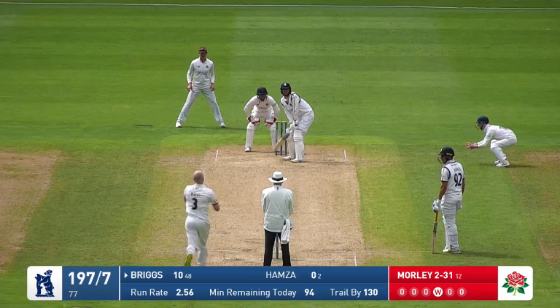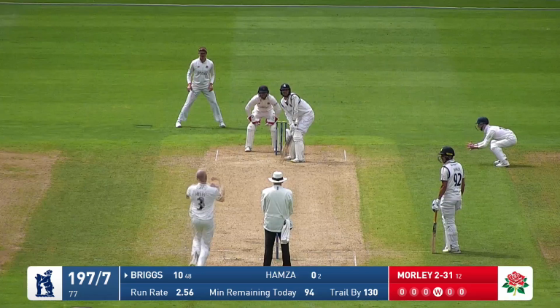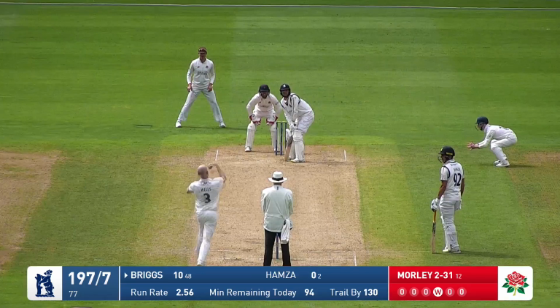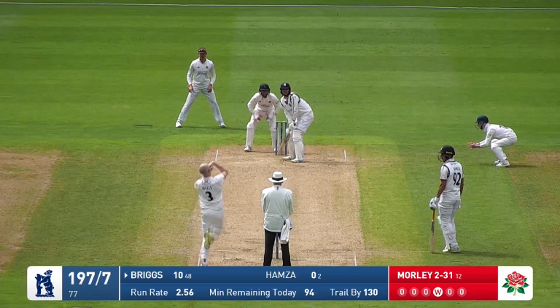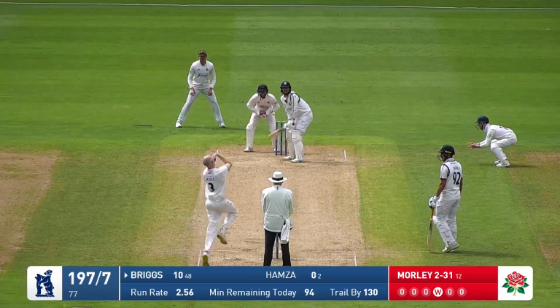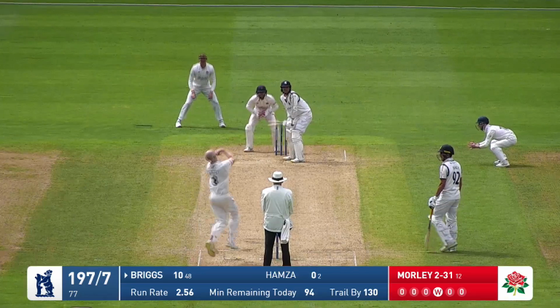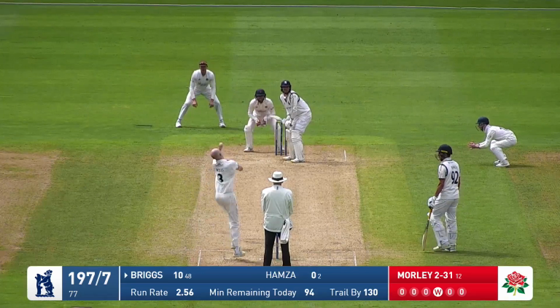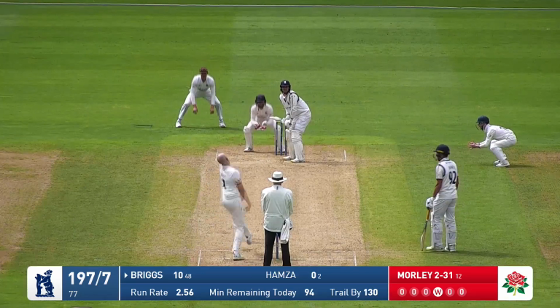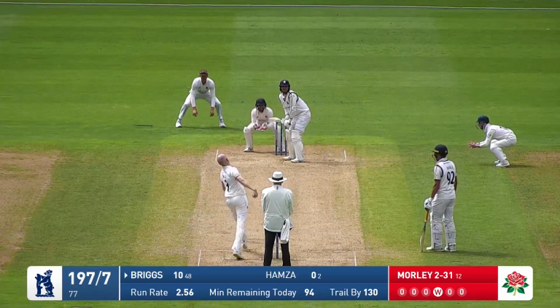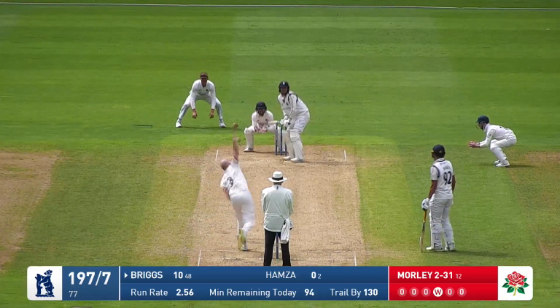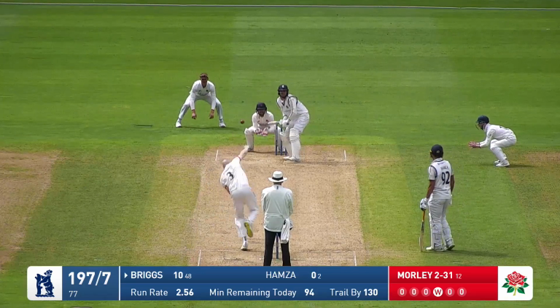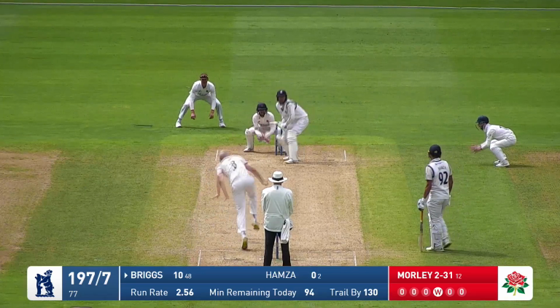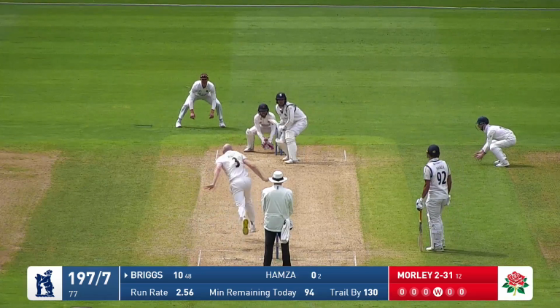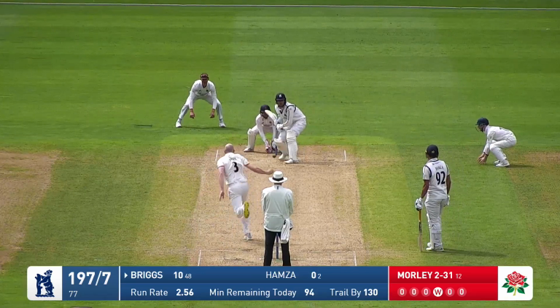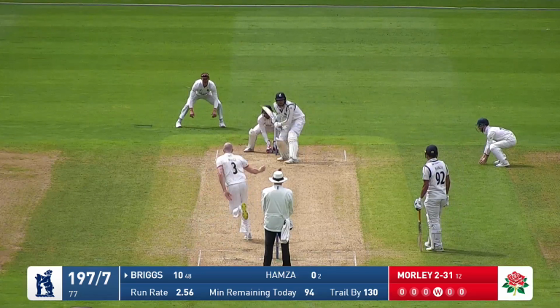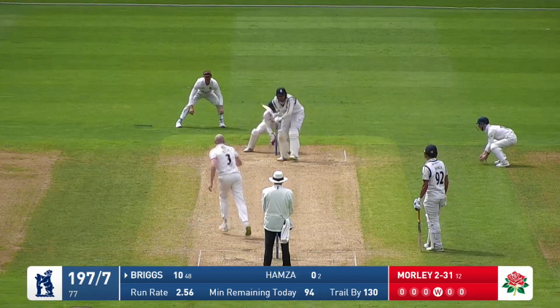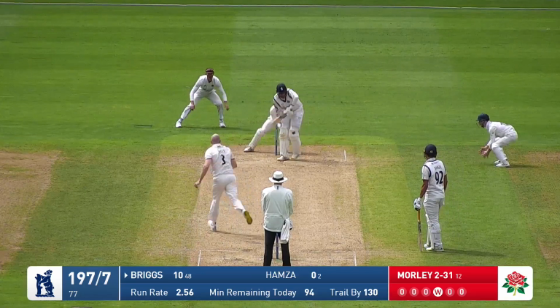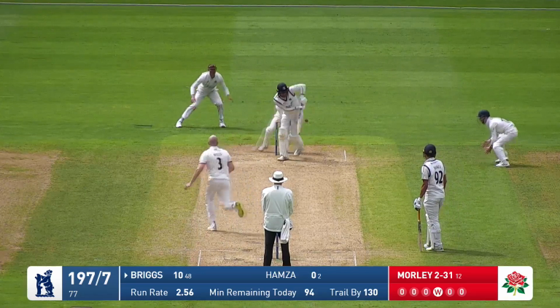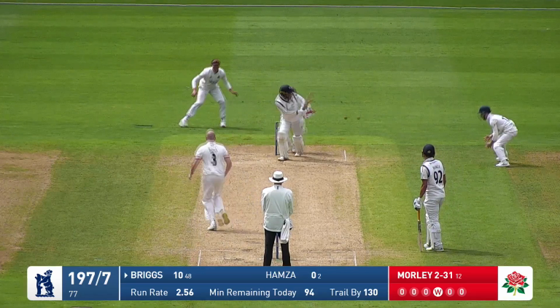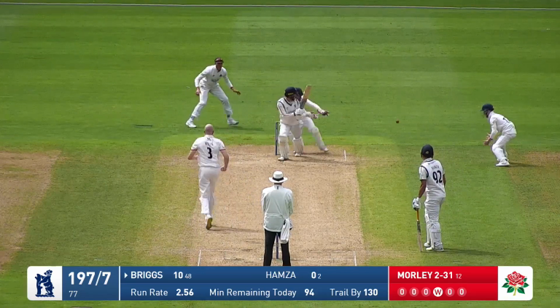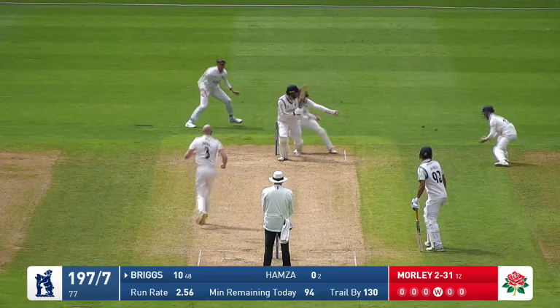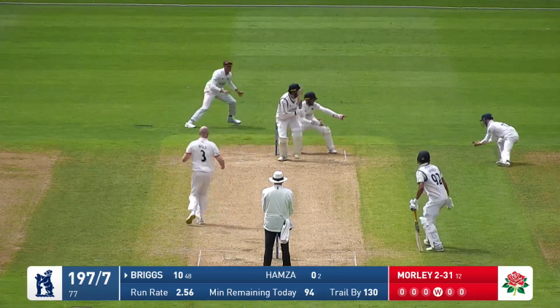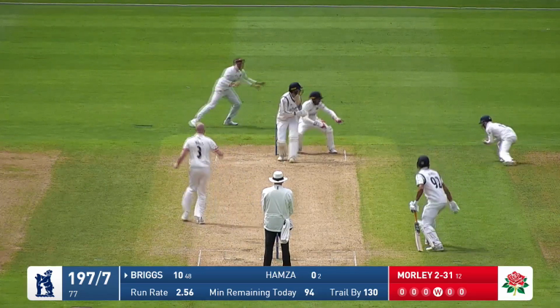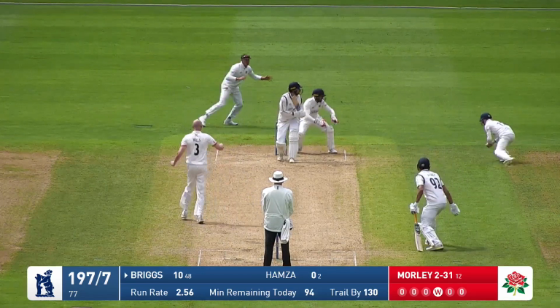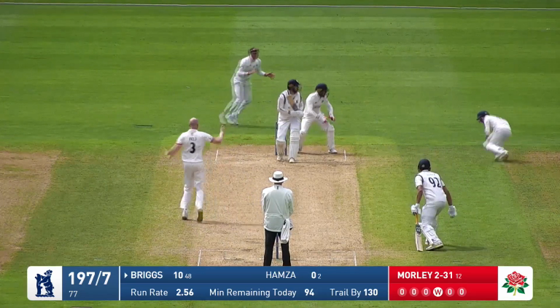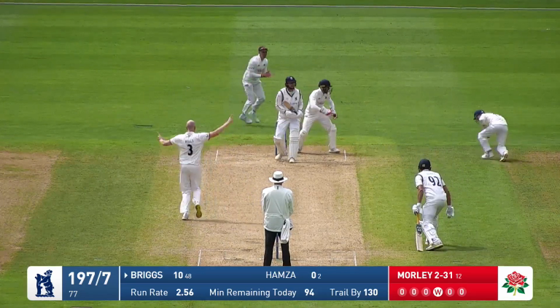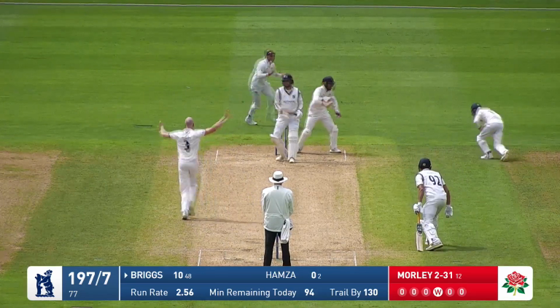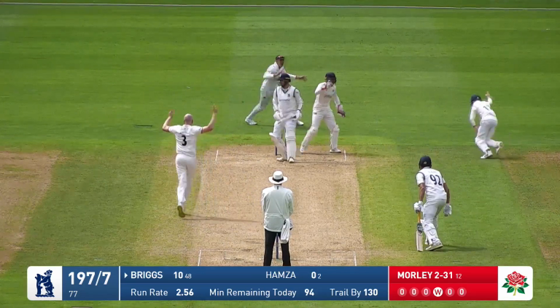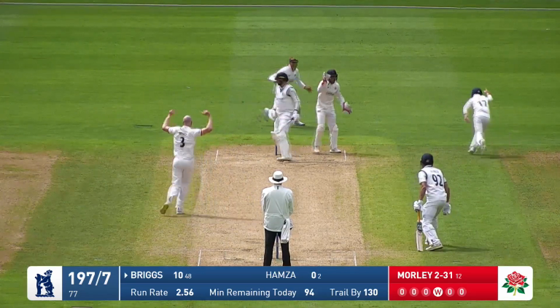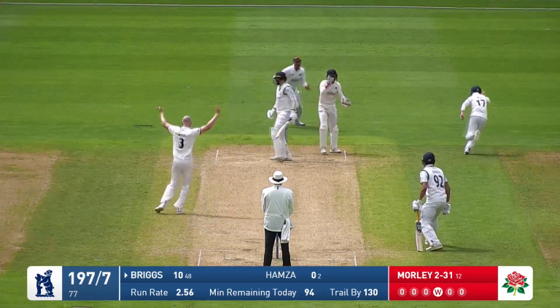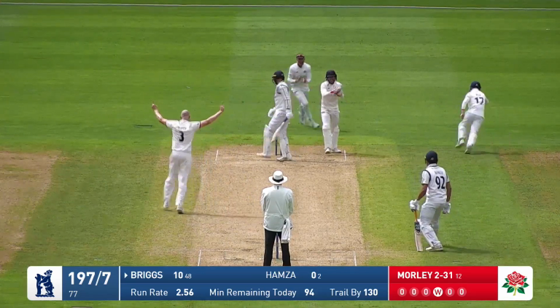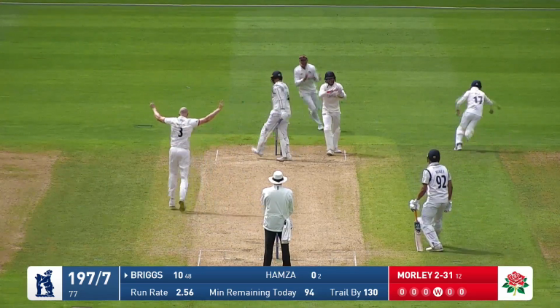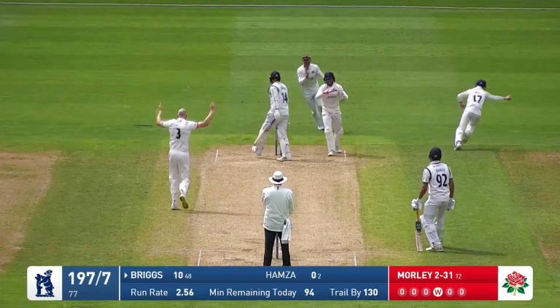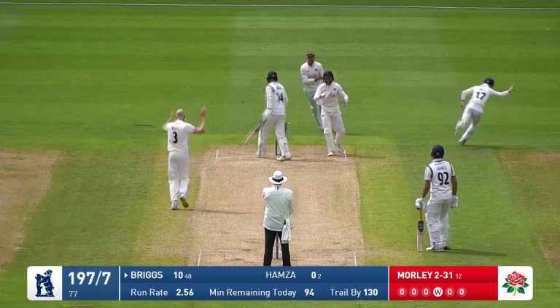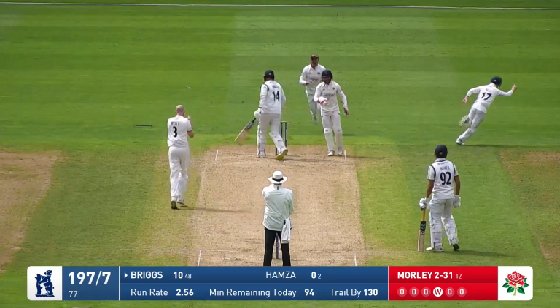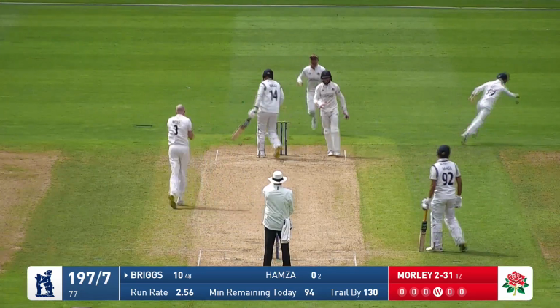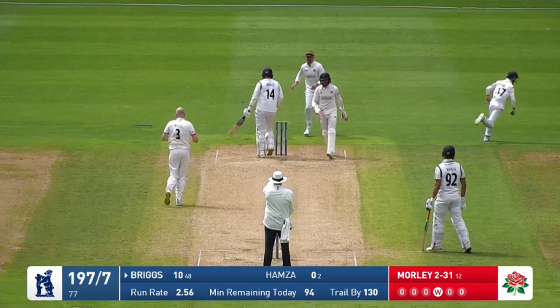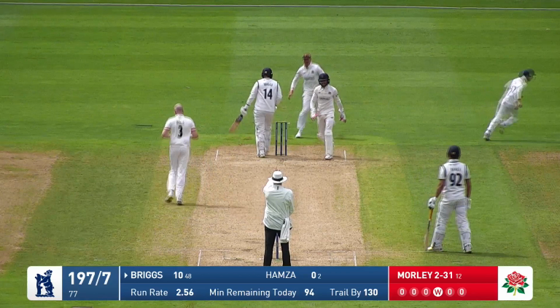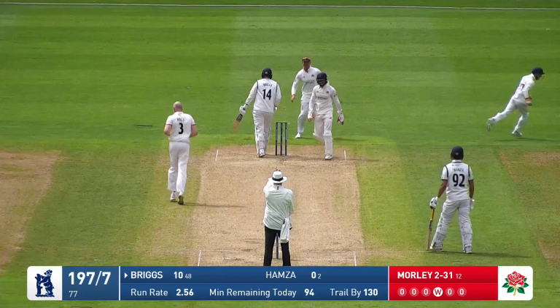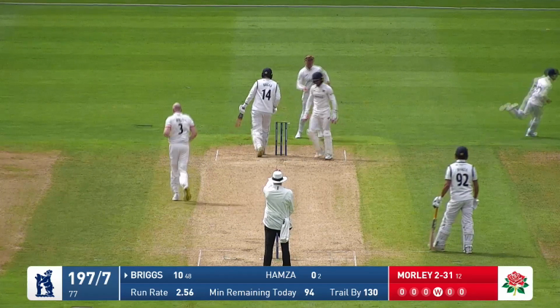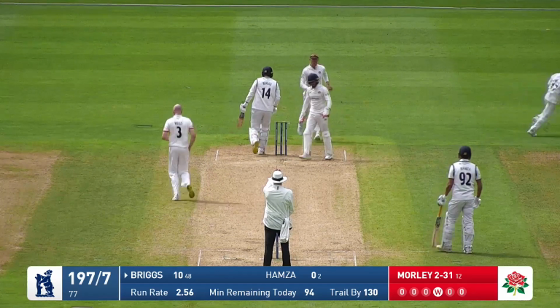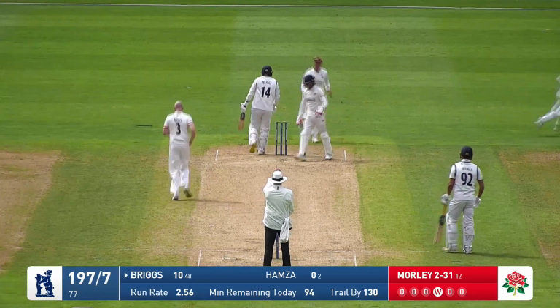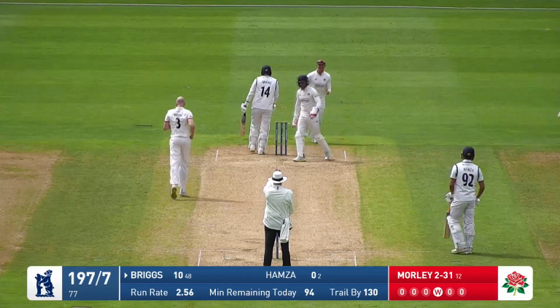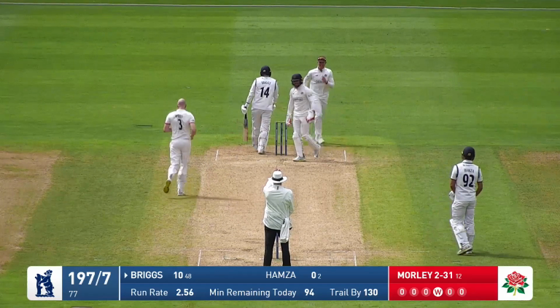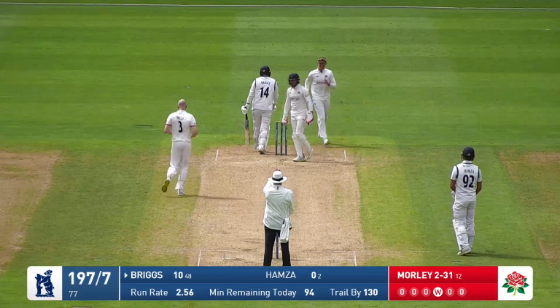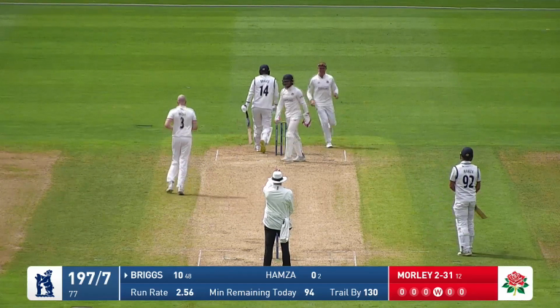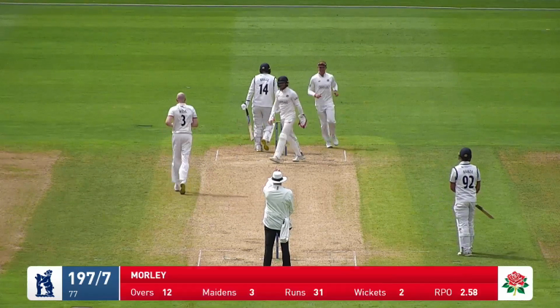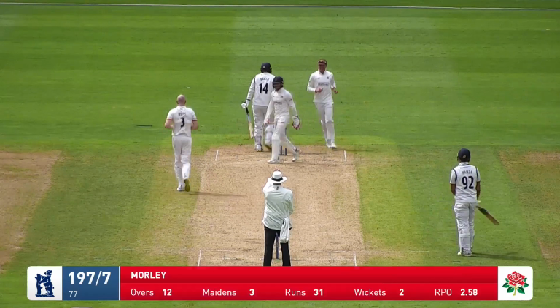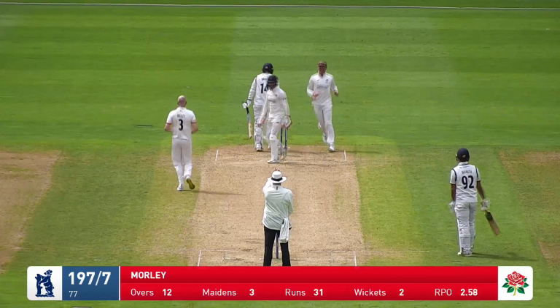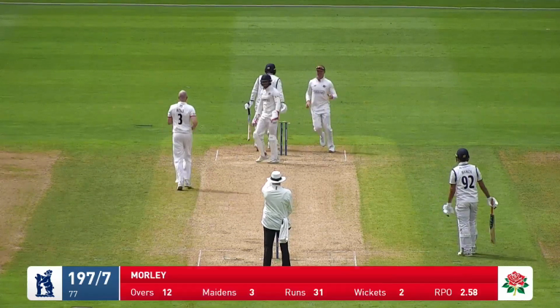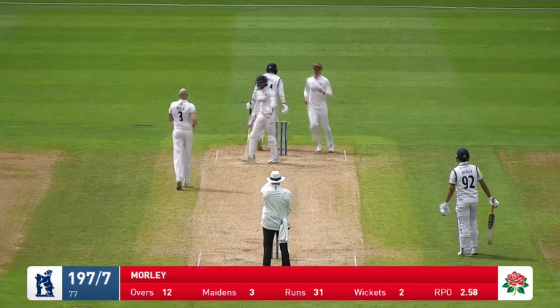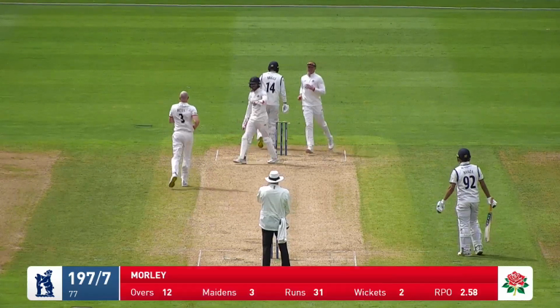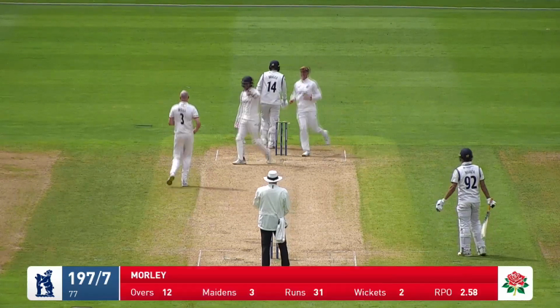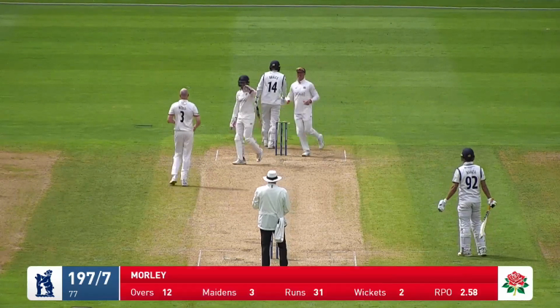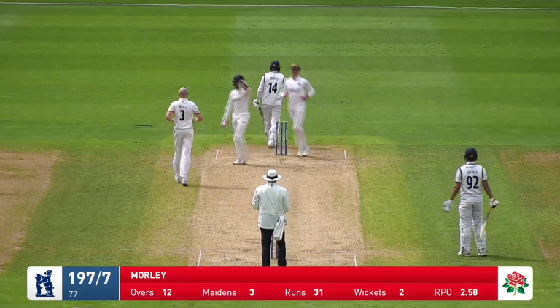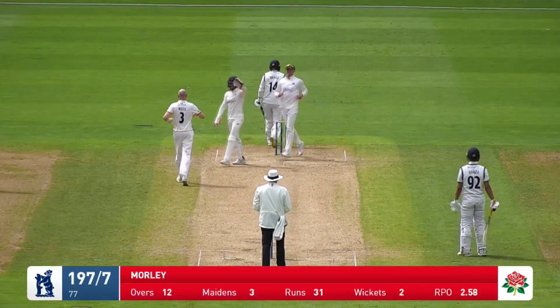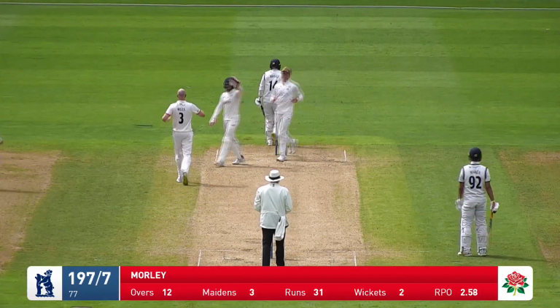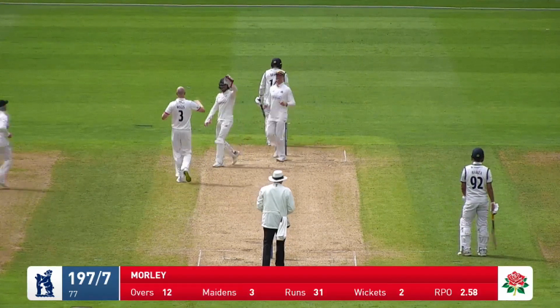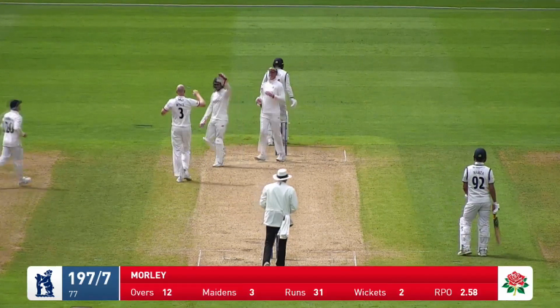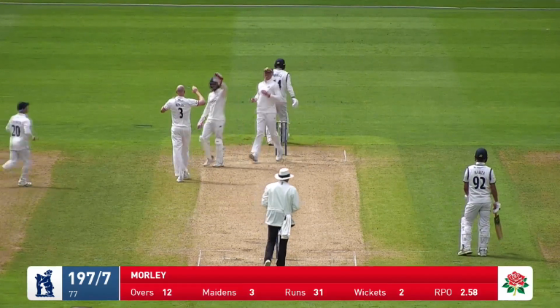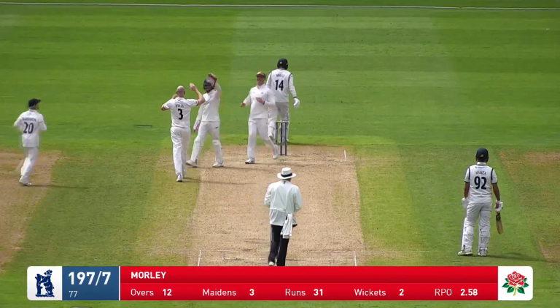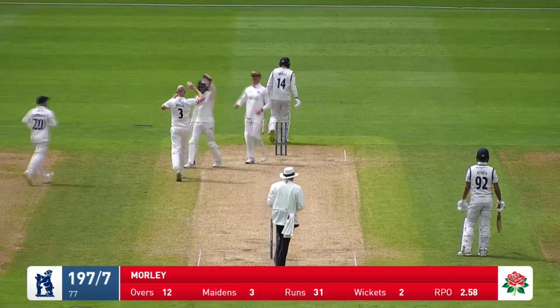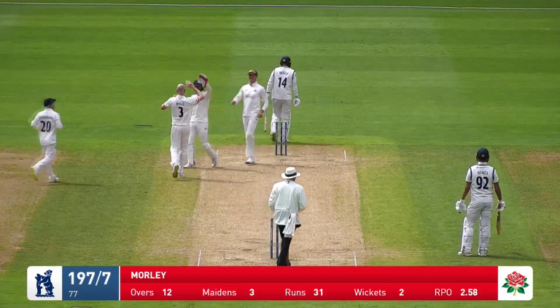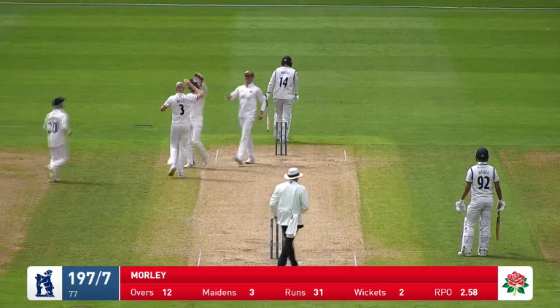Wickets along the way. Briggs has turned it straight to Bell at short leg, and there's another one.